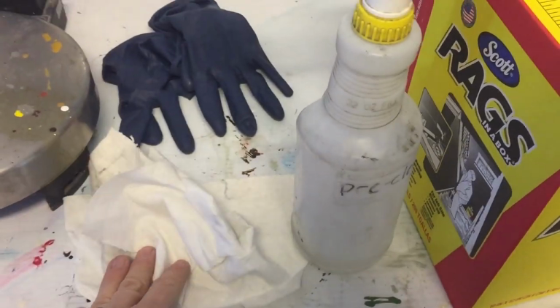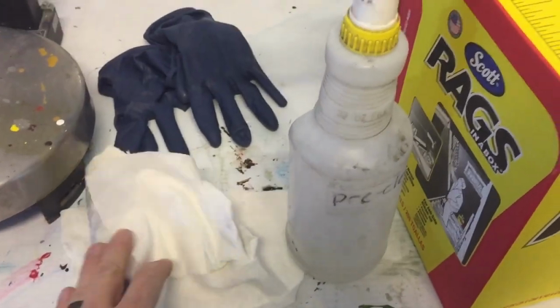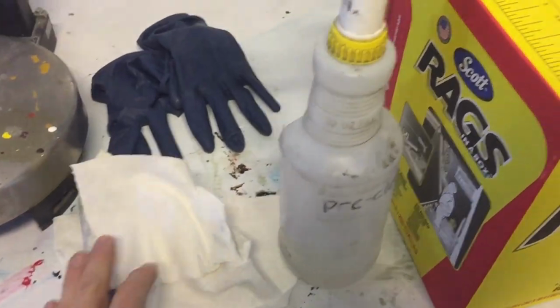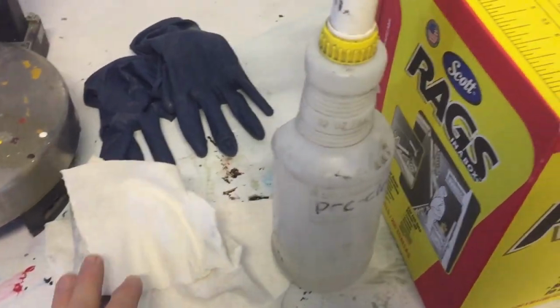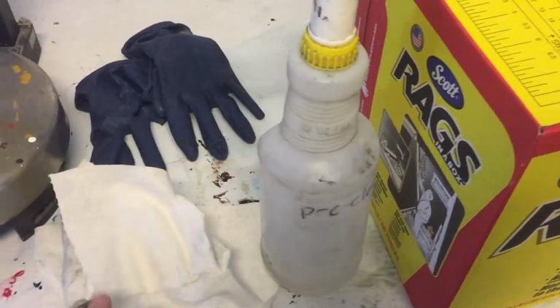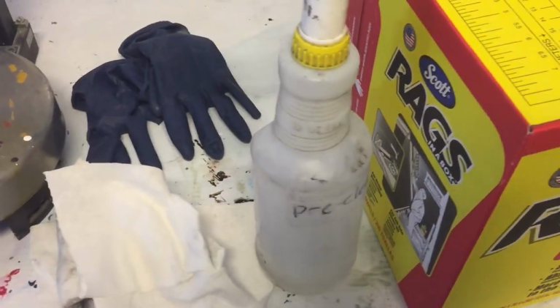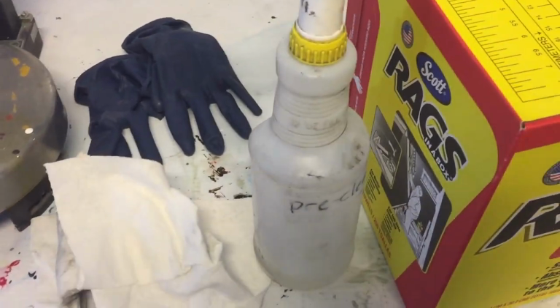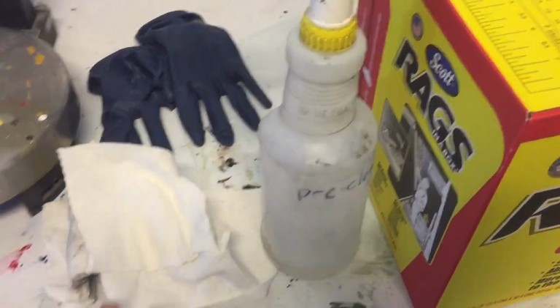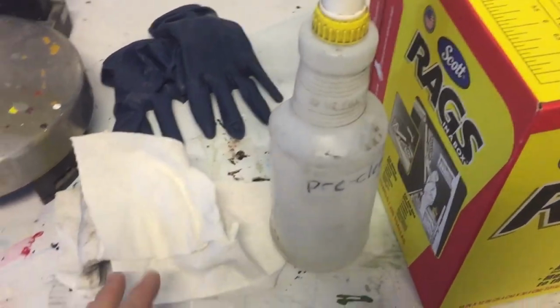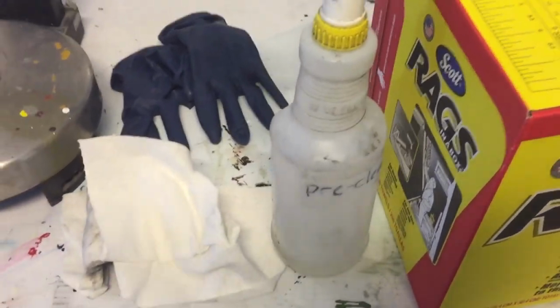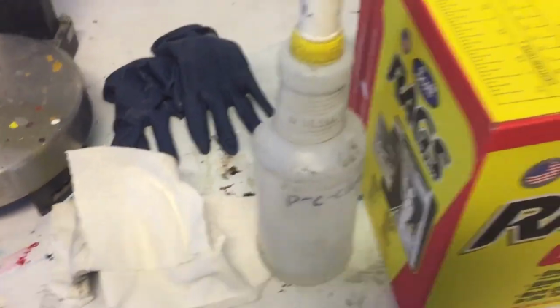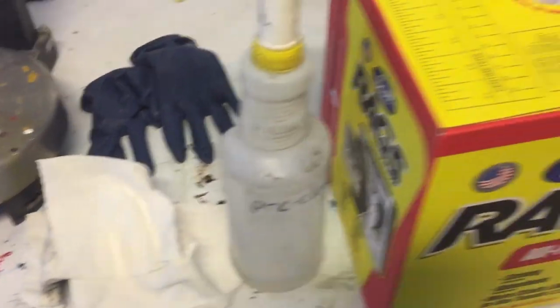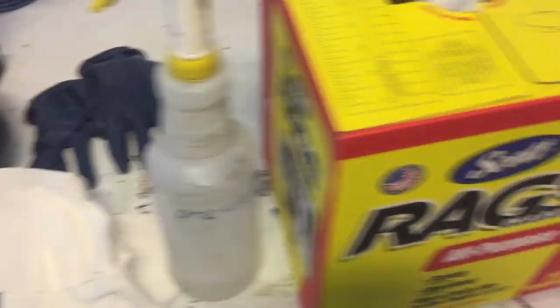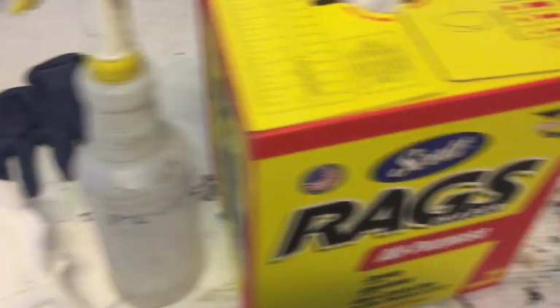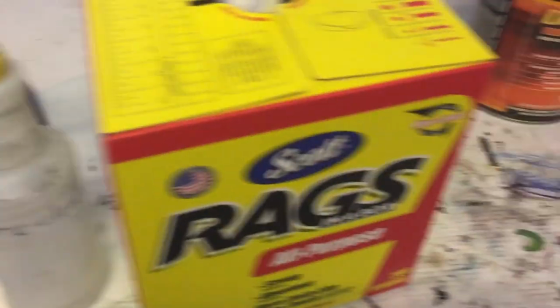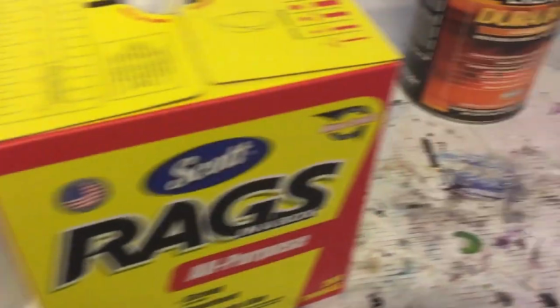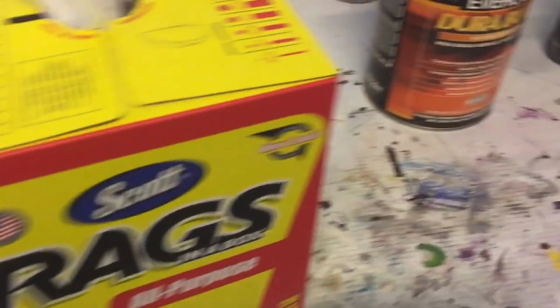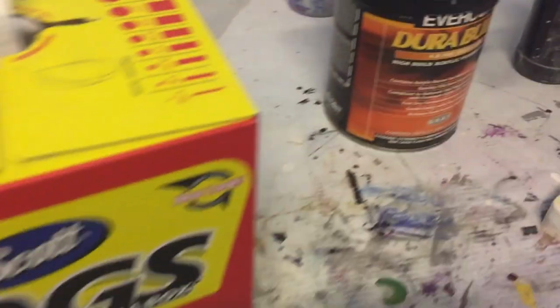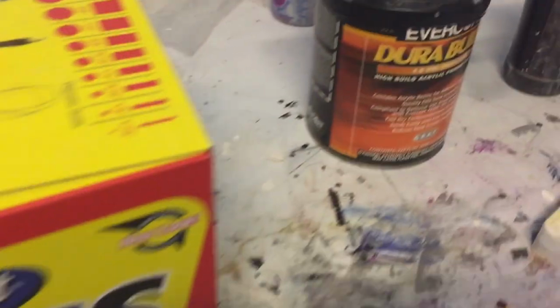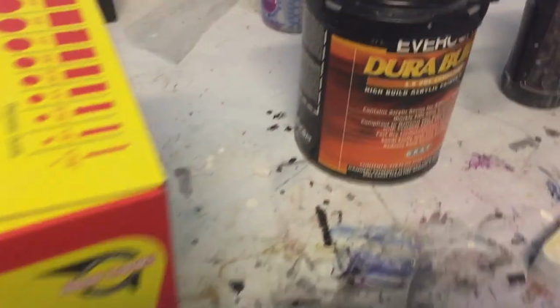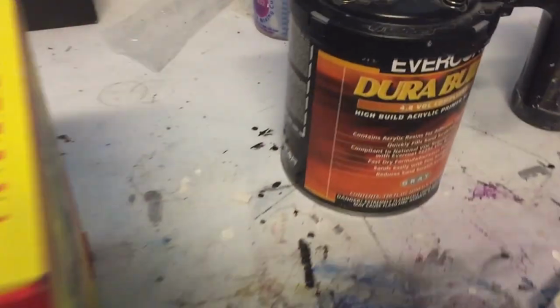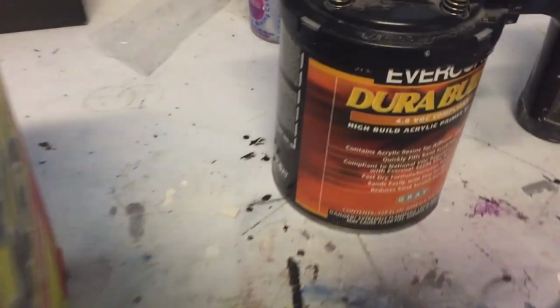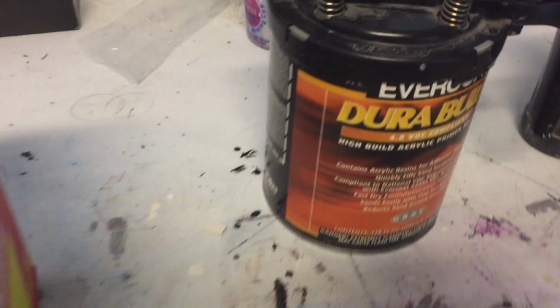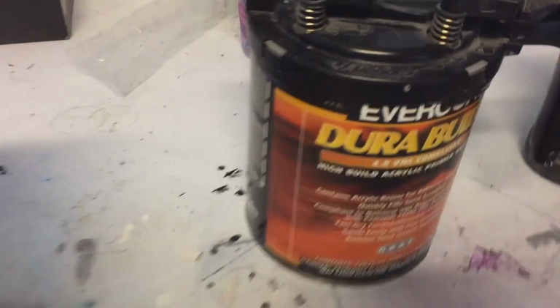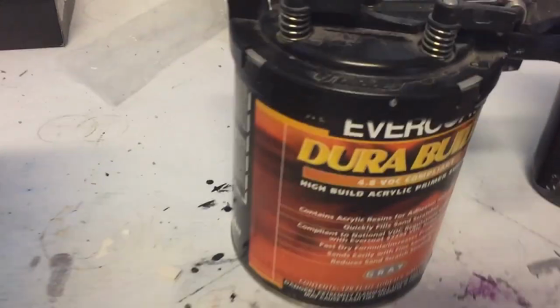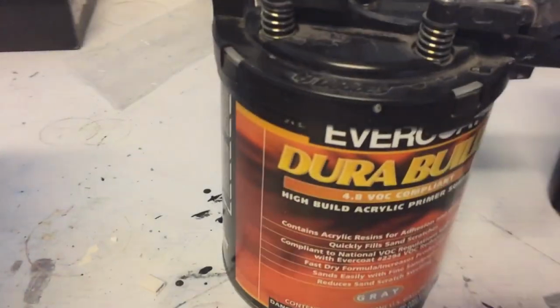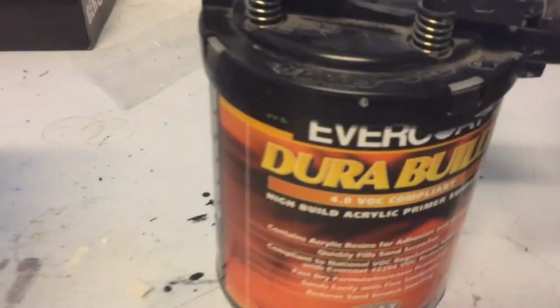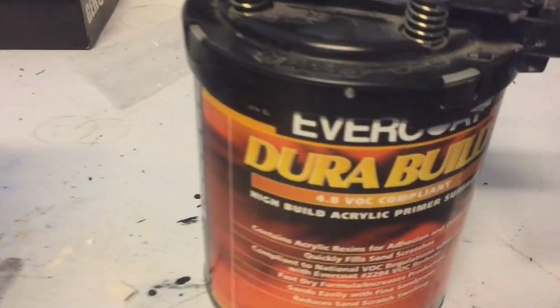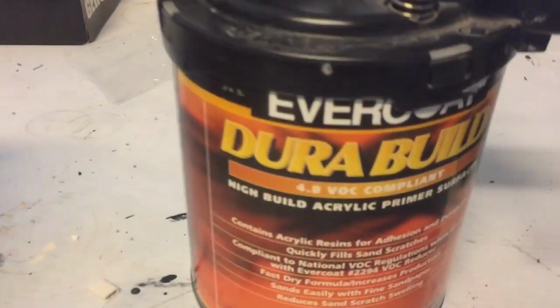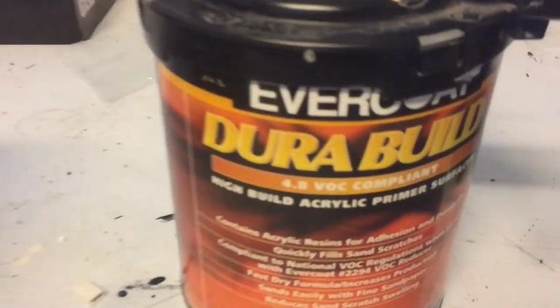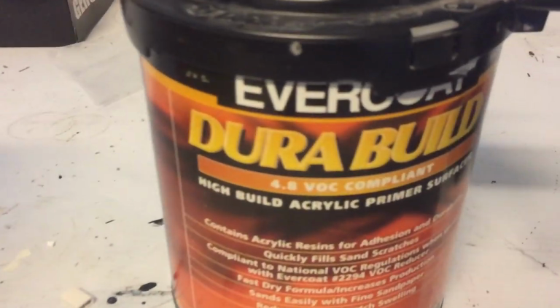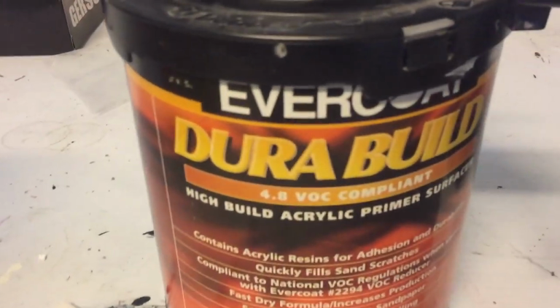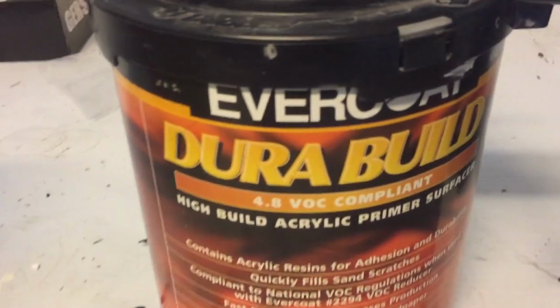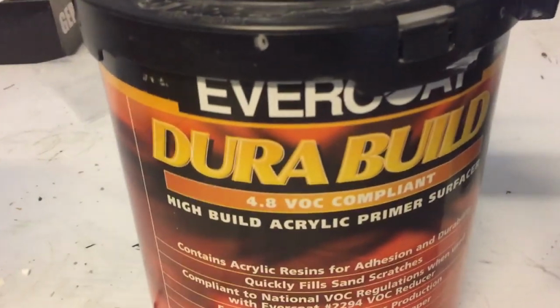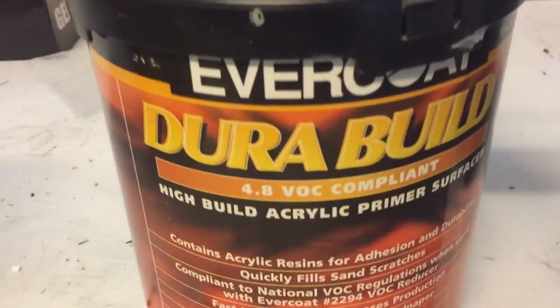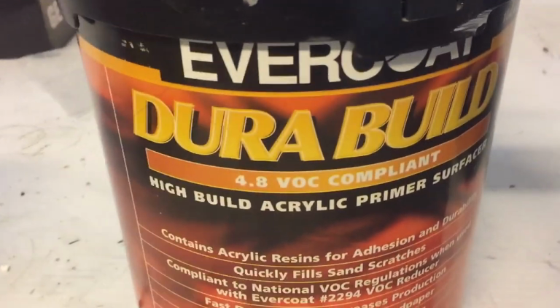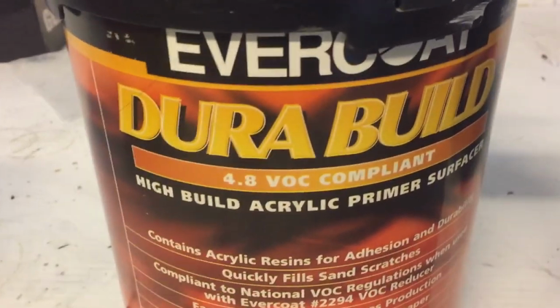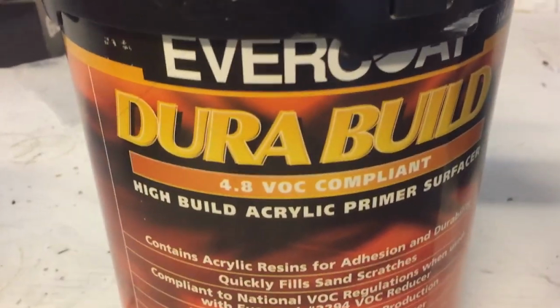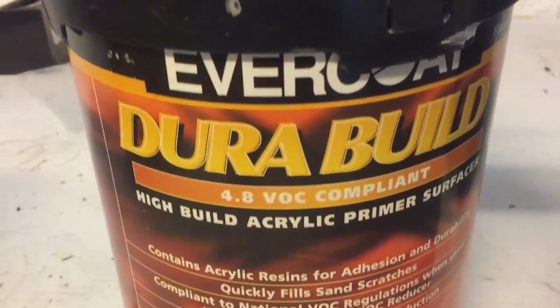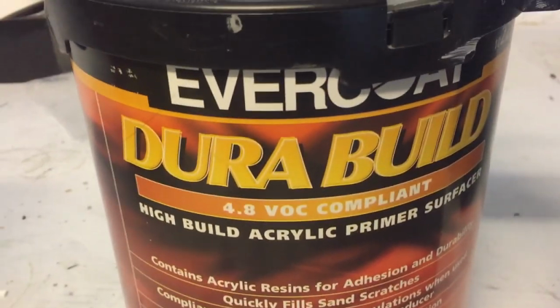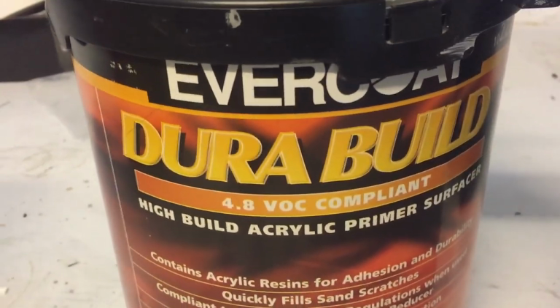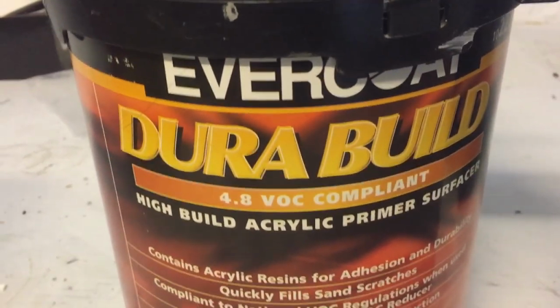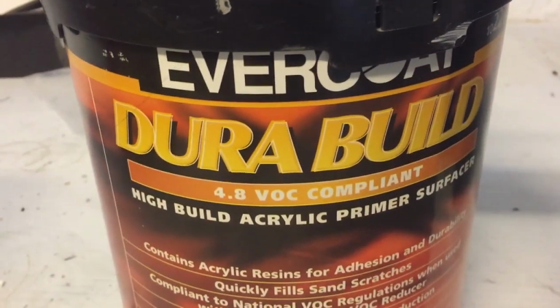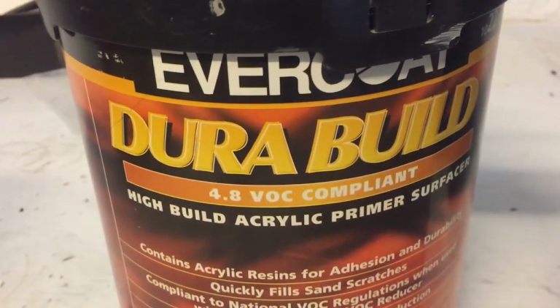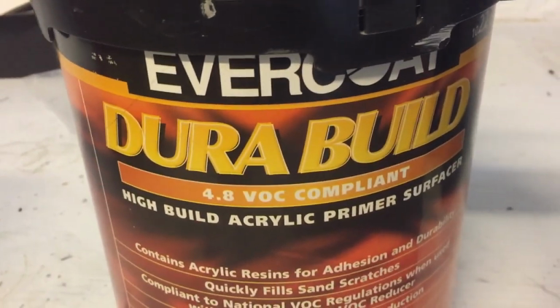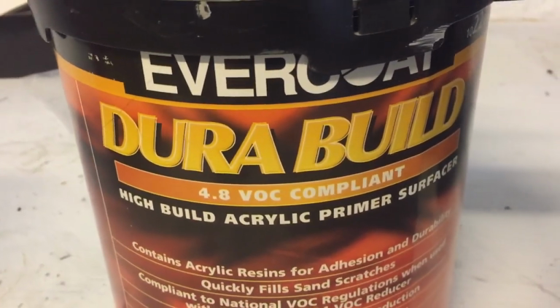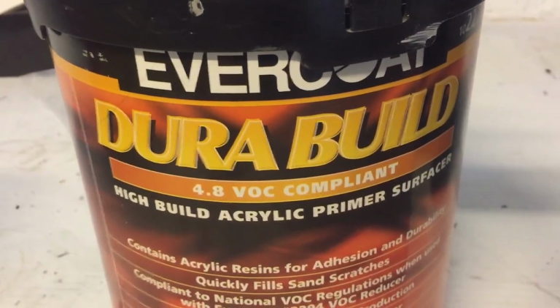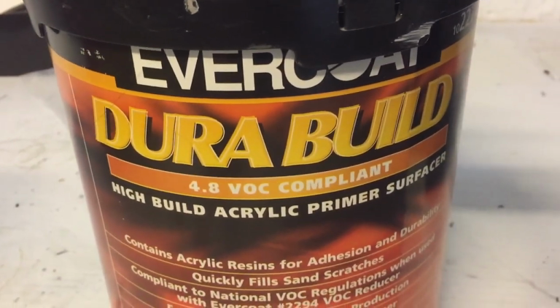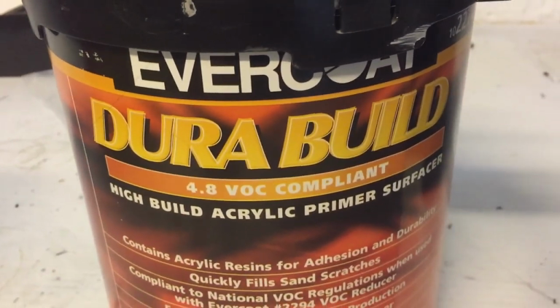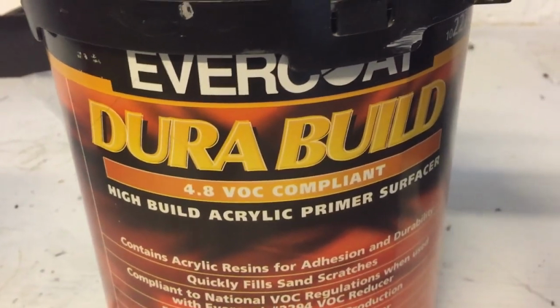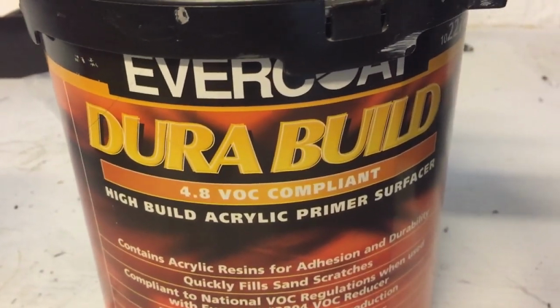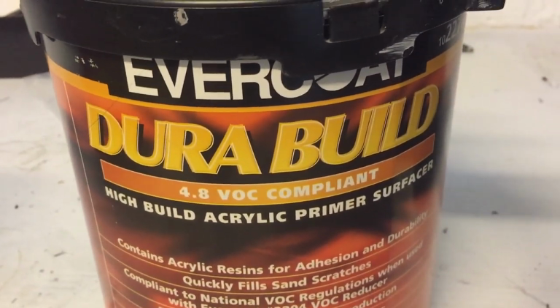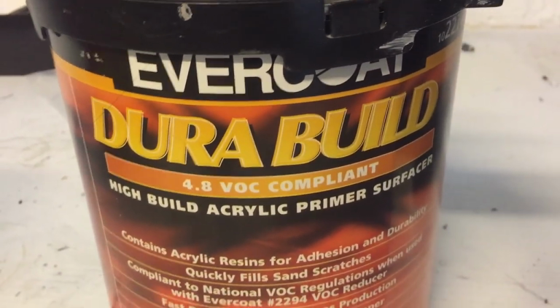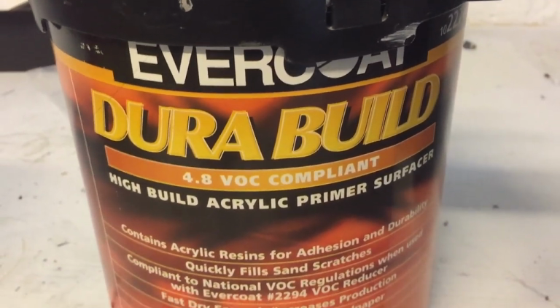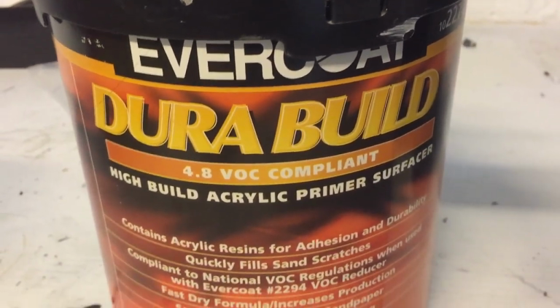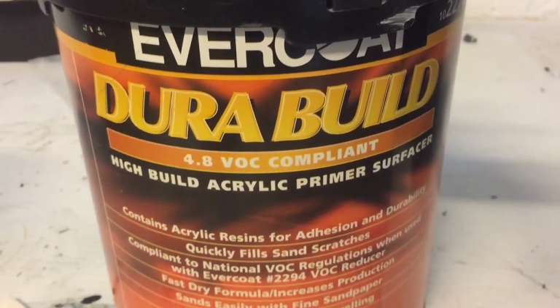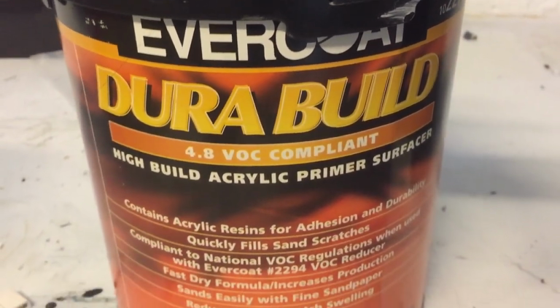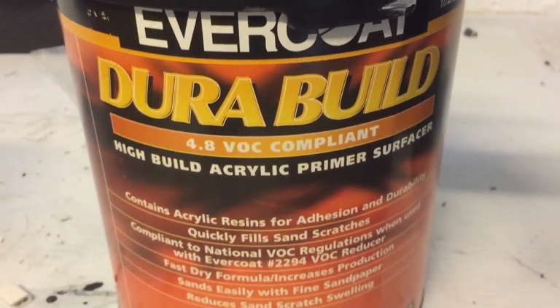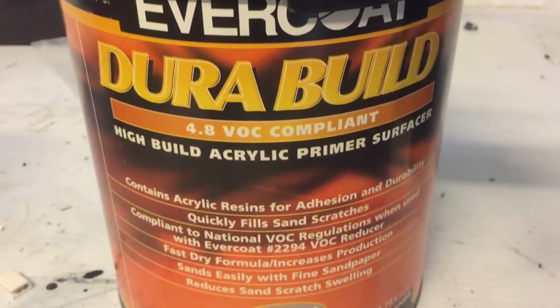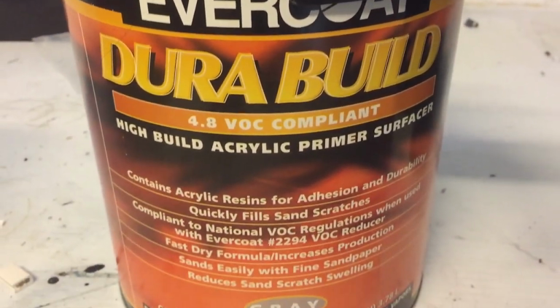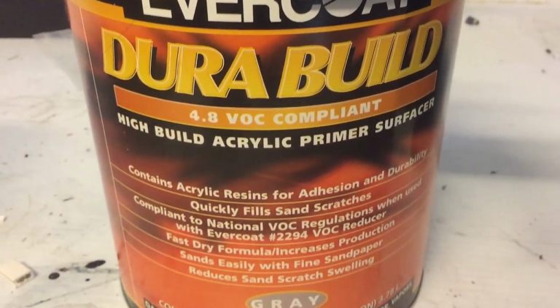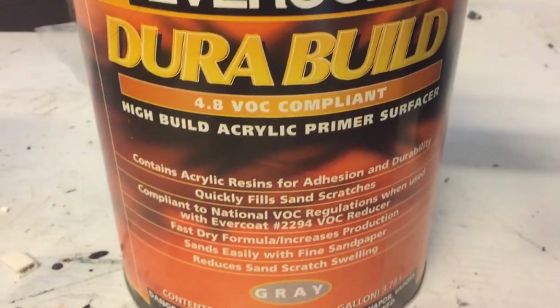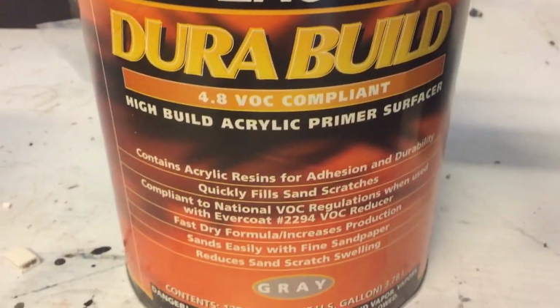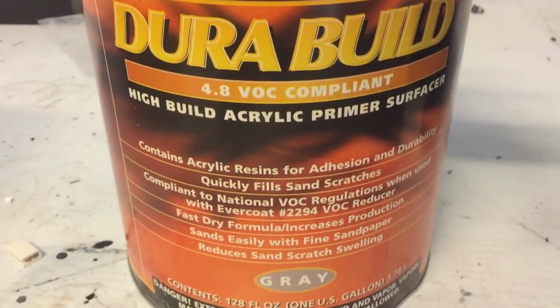We prep-solved it because you have some oils in your hands, and then I use this high build primer.